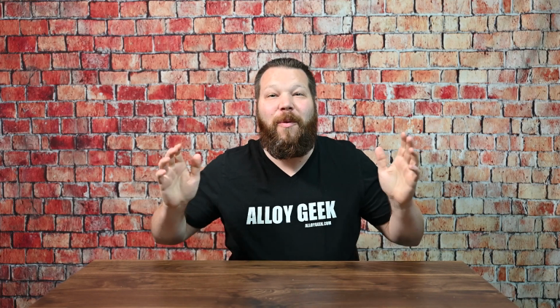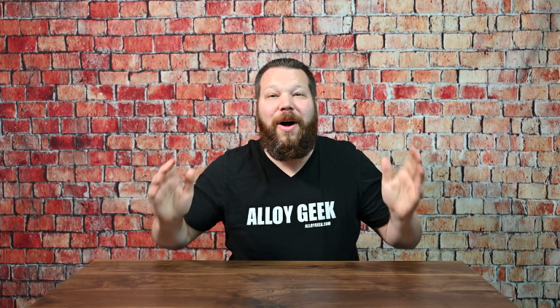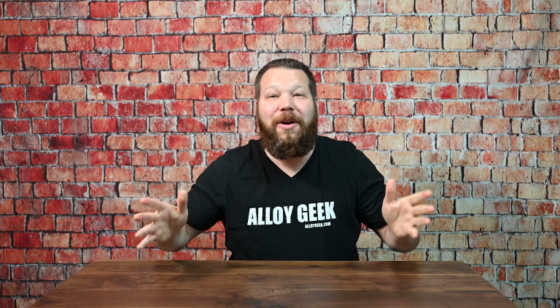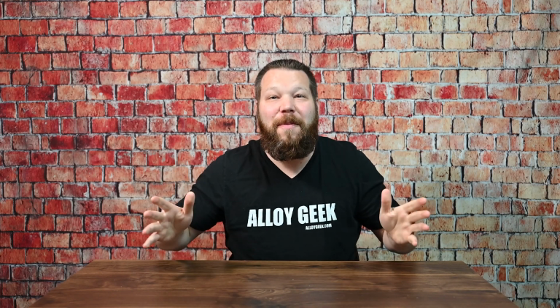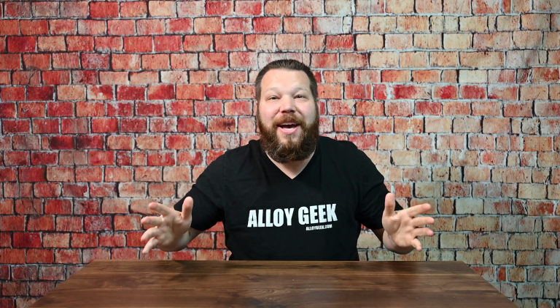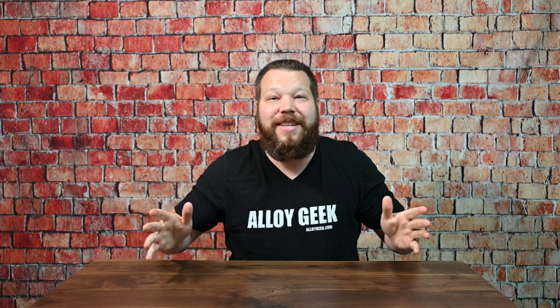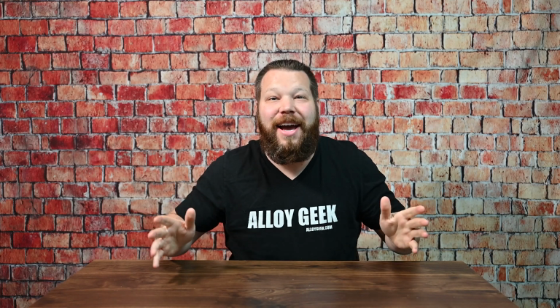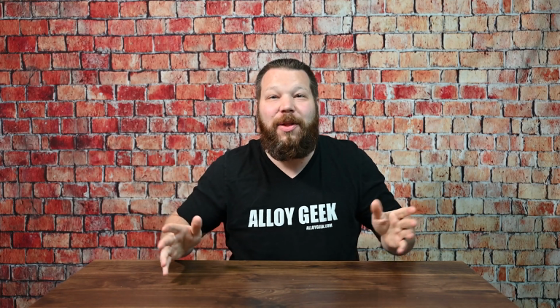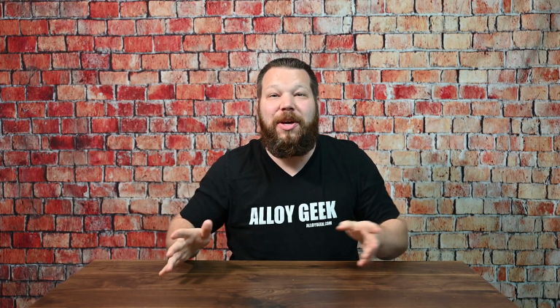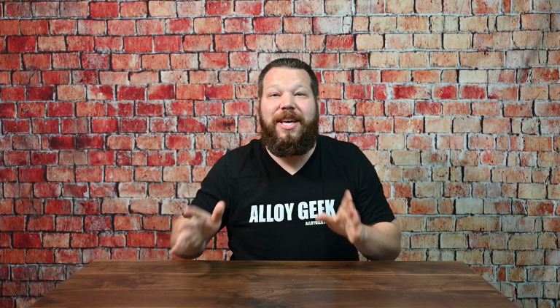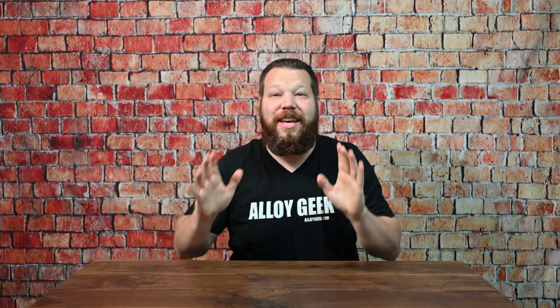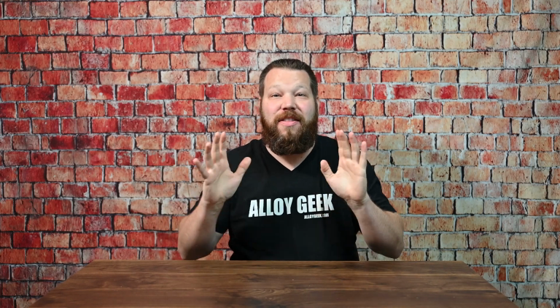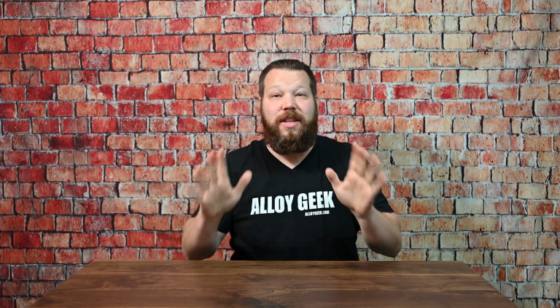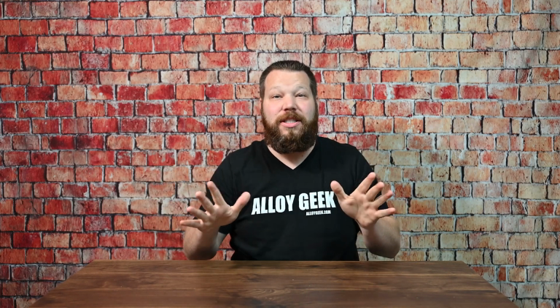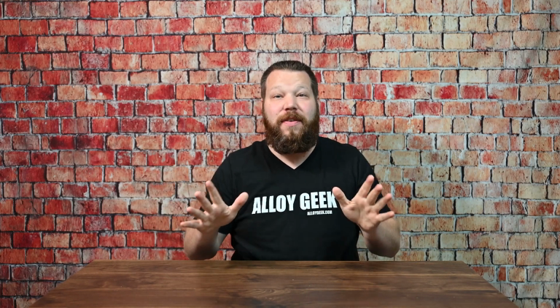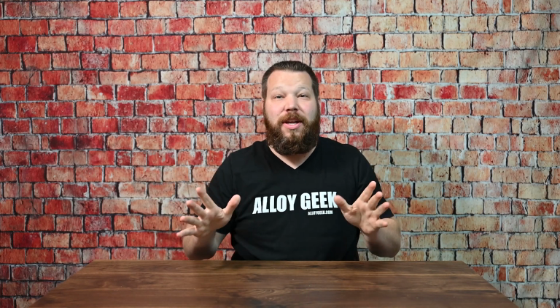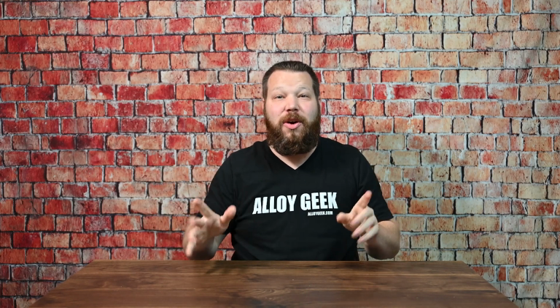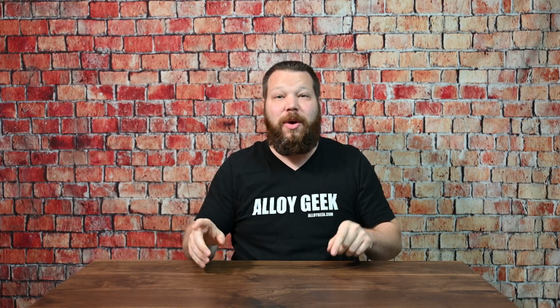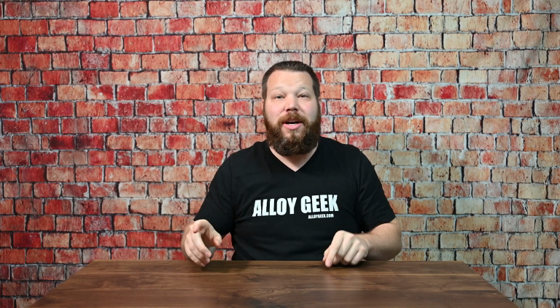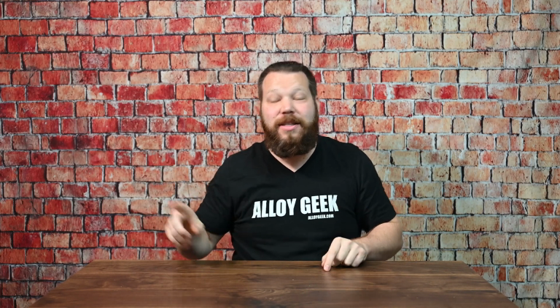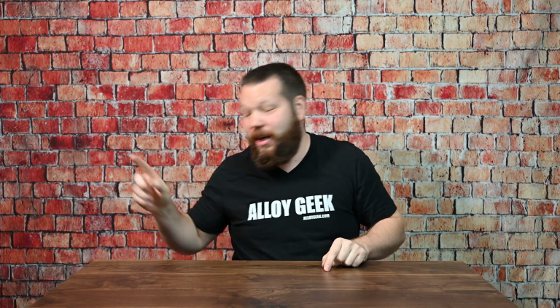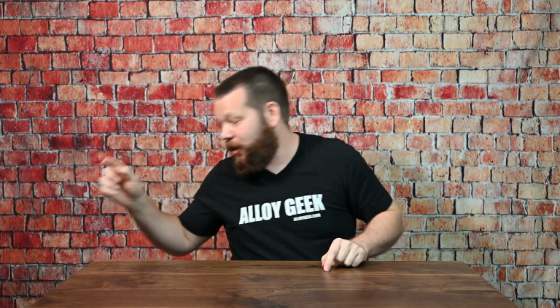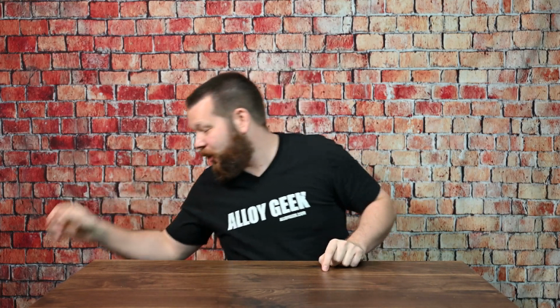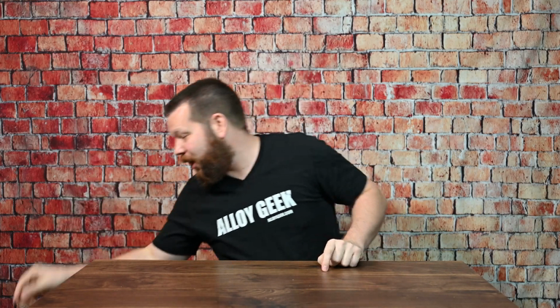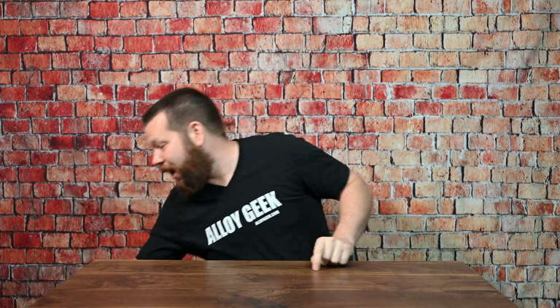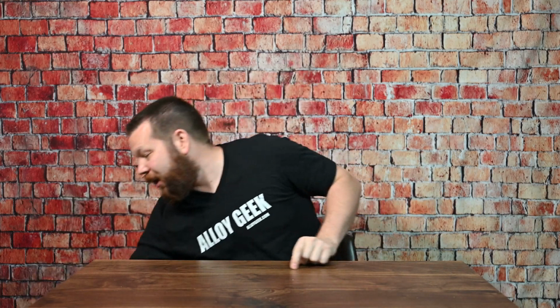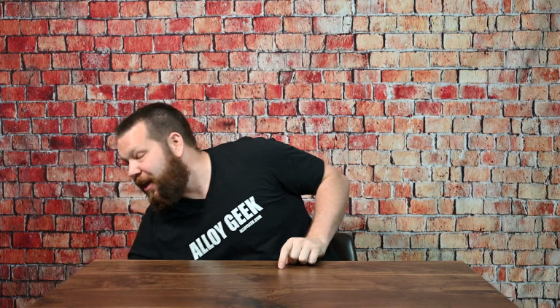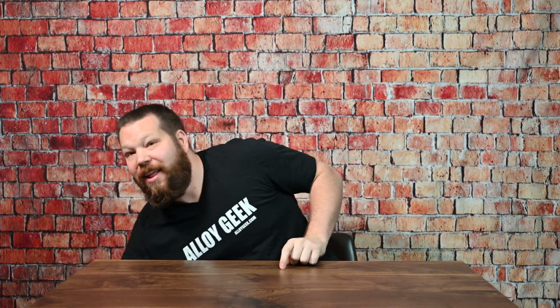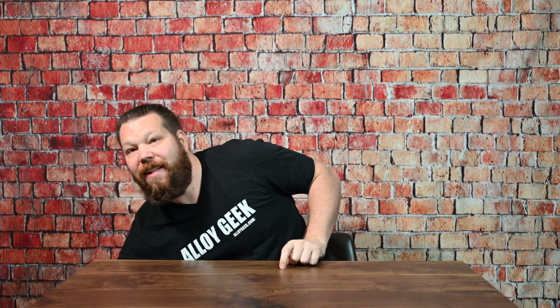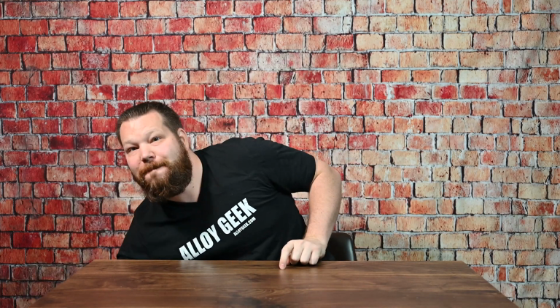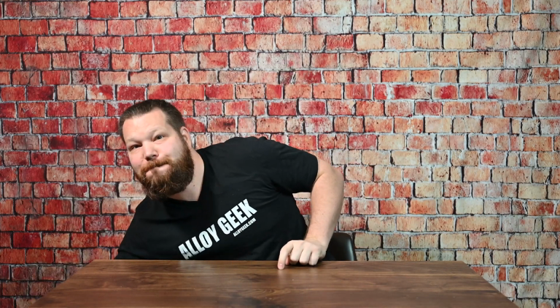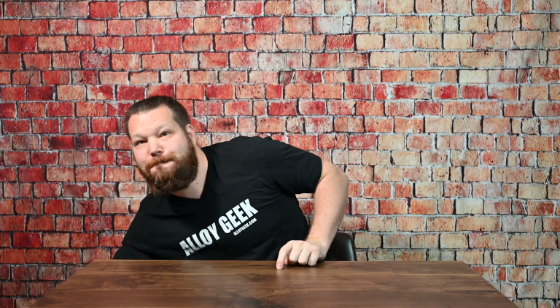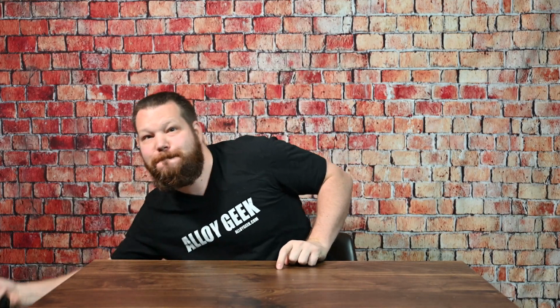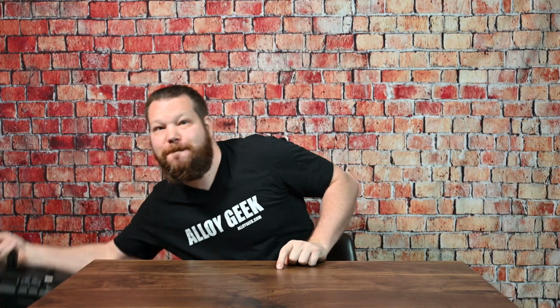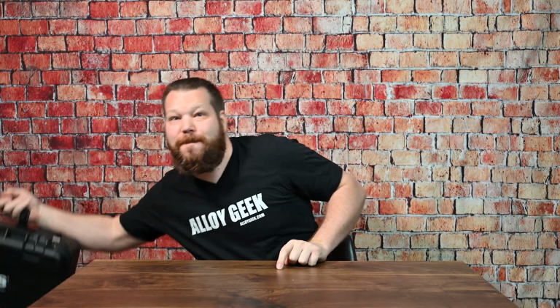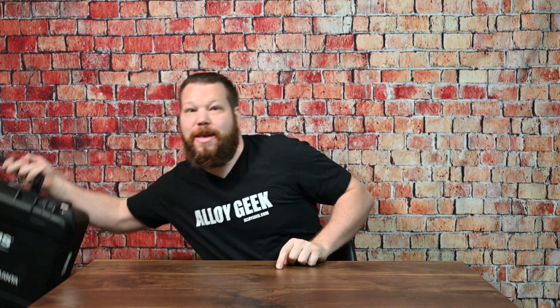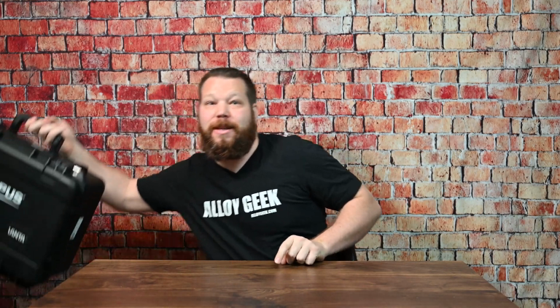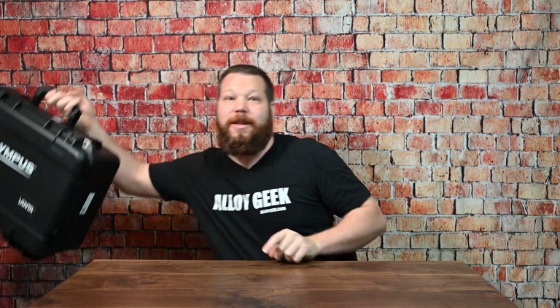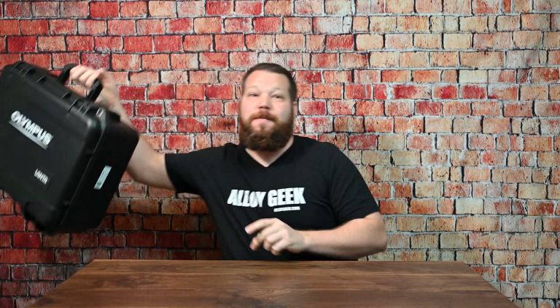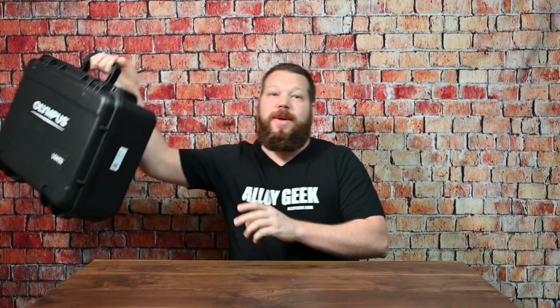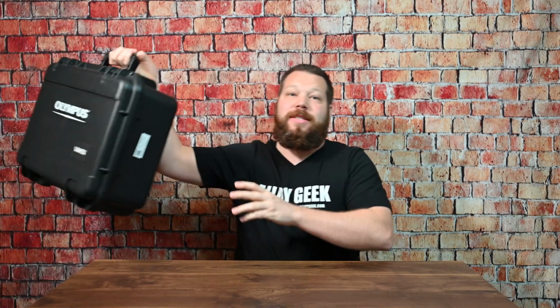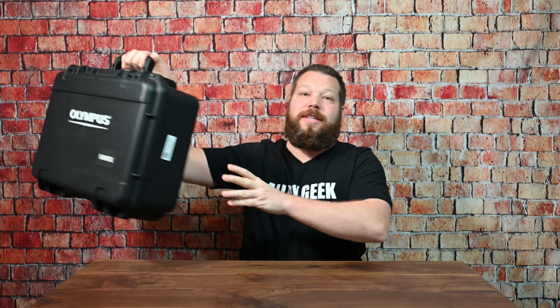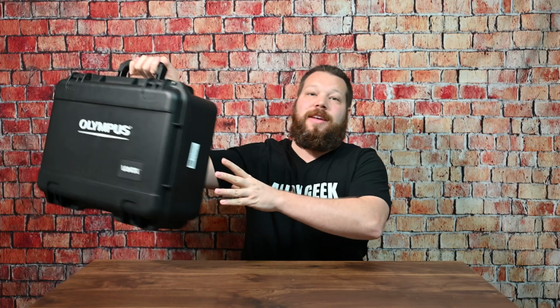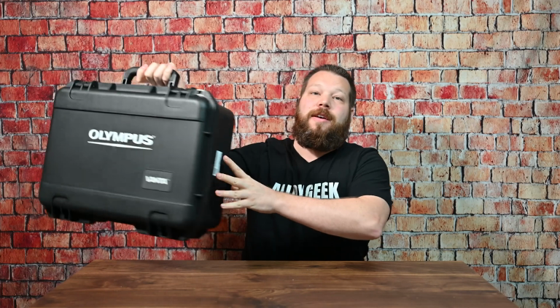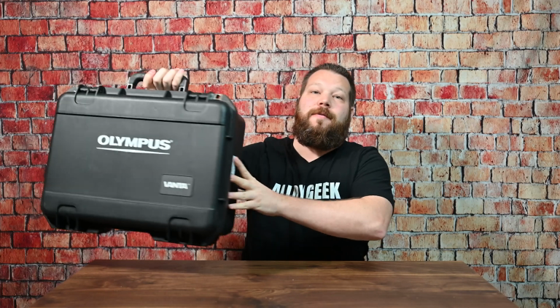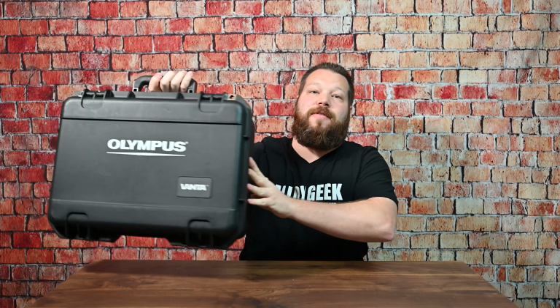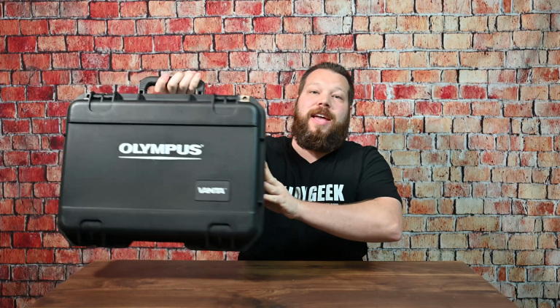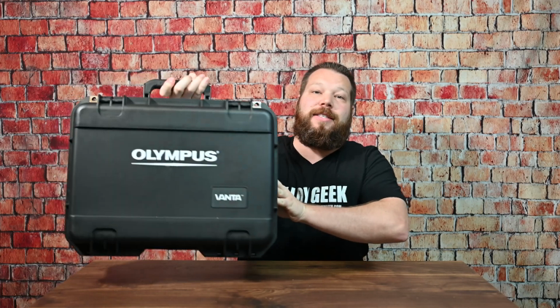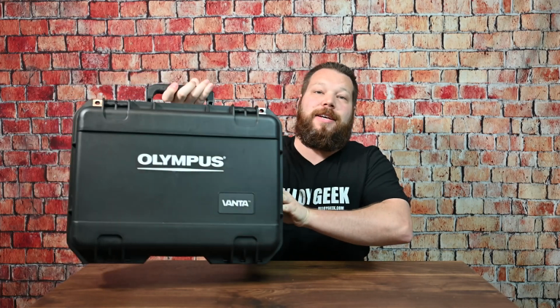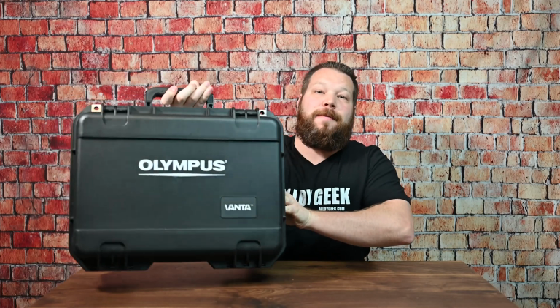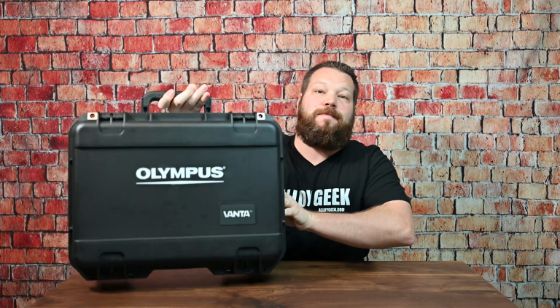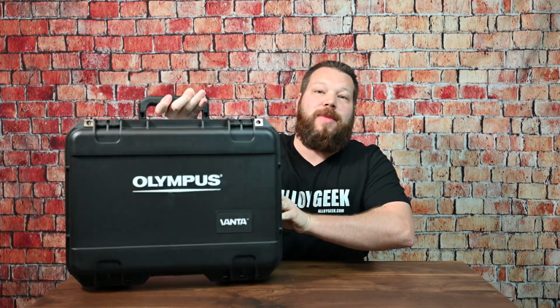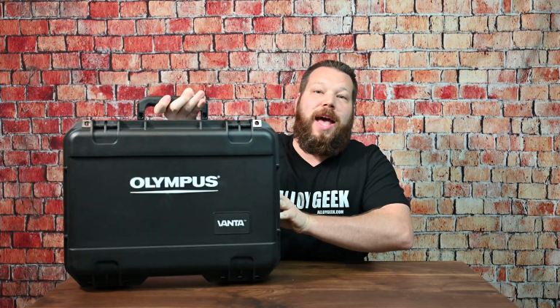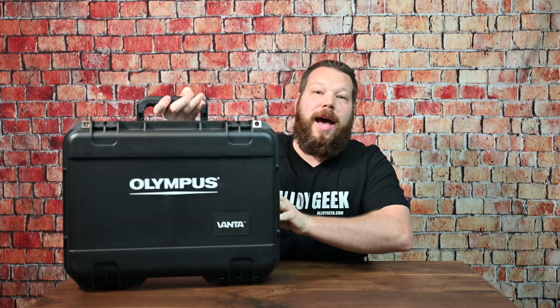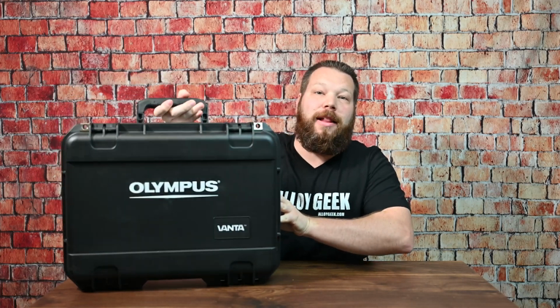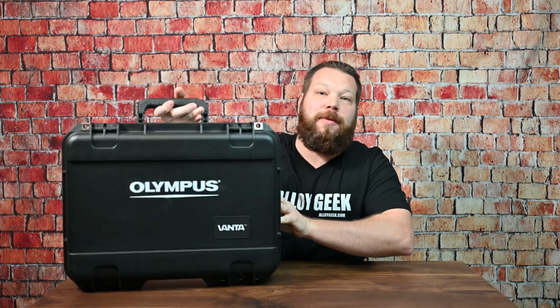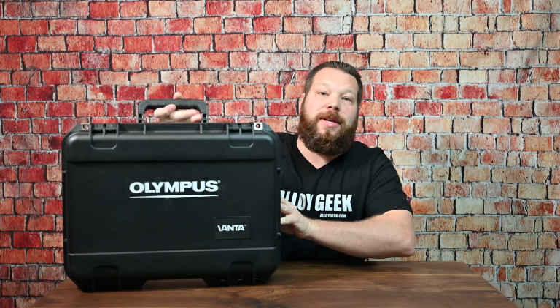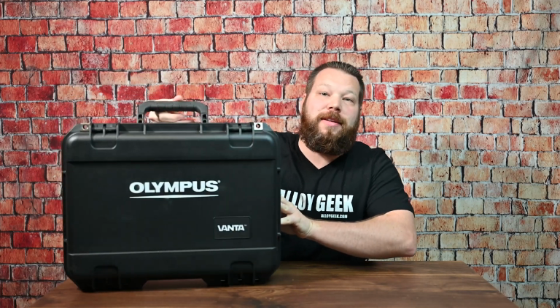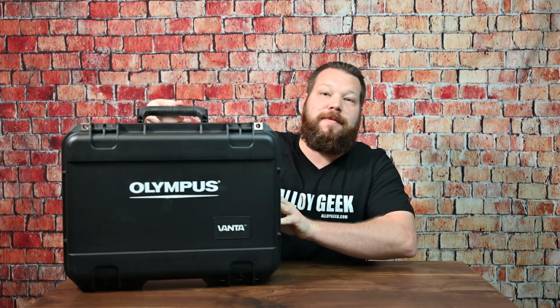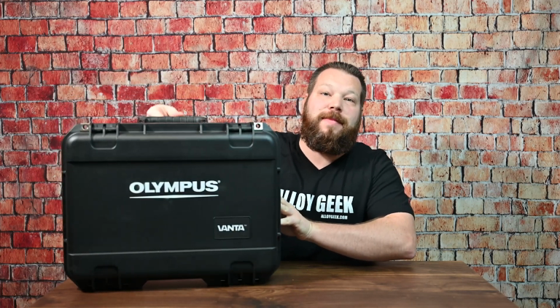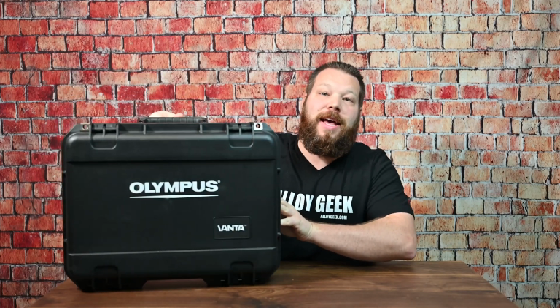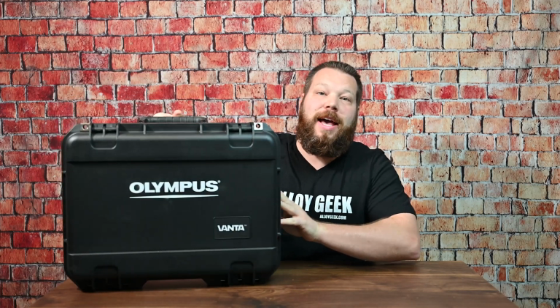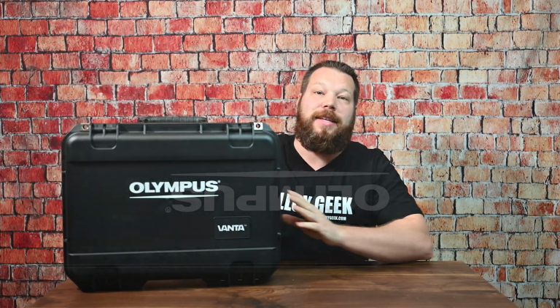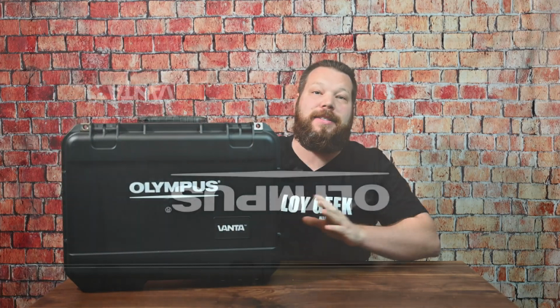Welcome back to AlloGeek. In this video, we're going to take a look at the Olympus Vanta Element S.